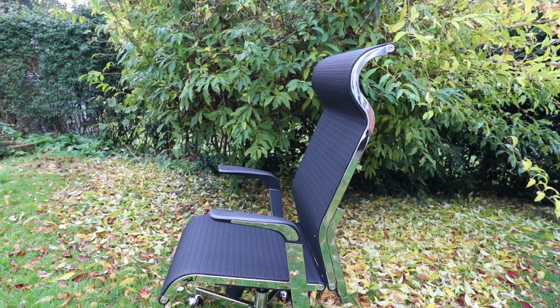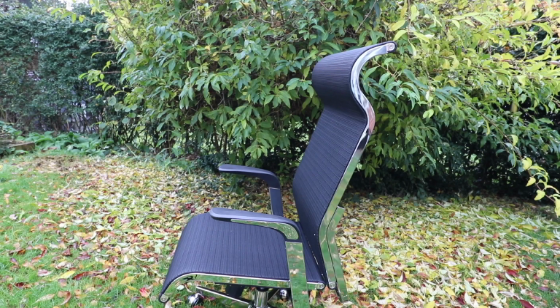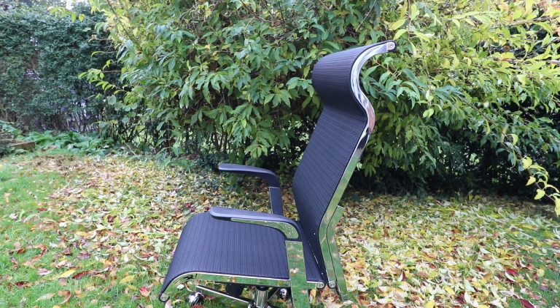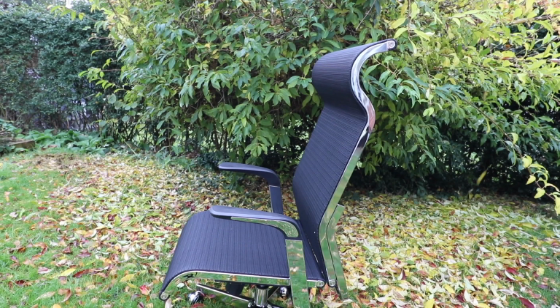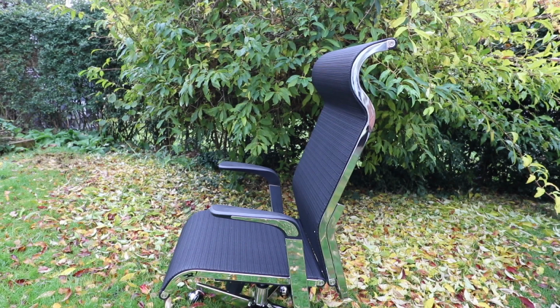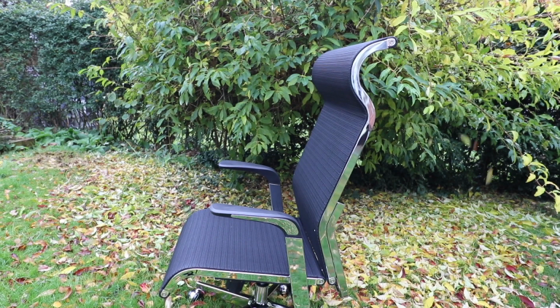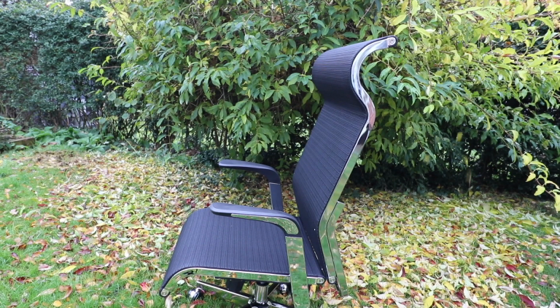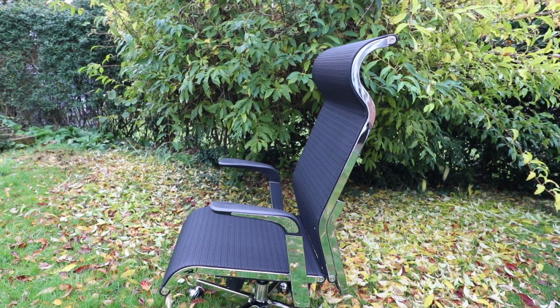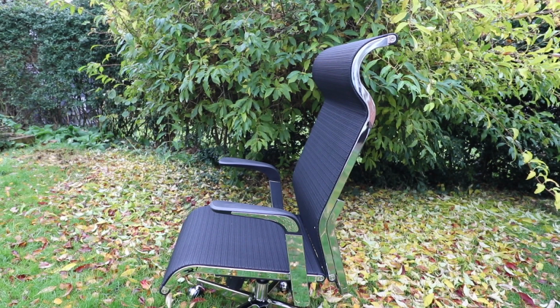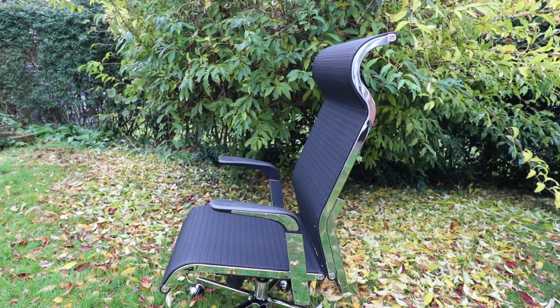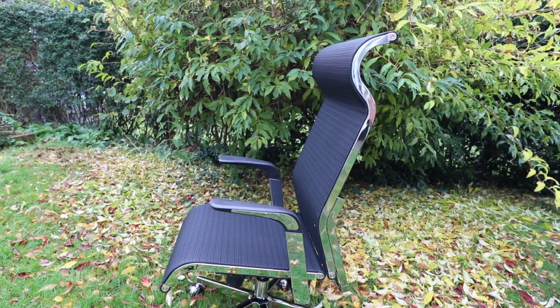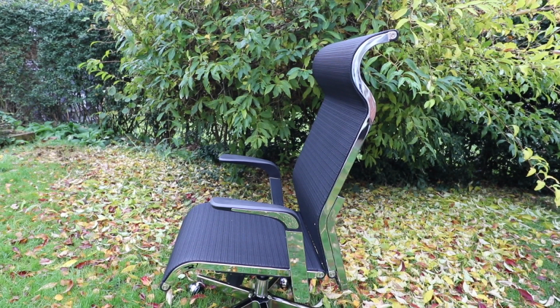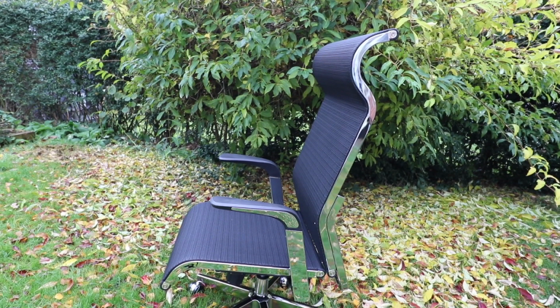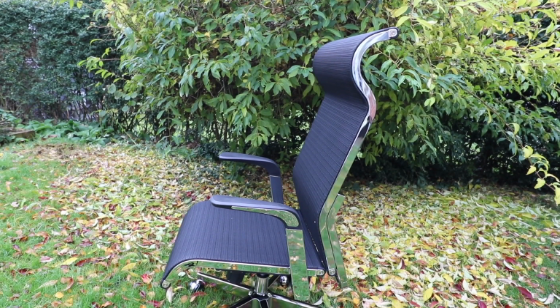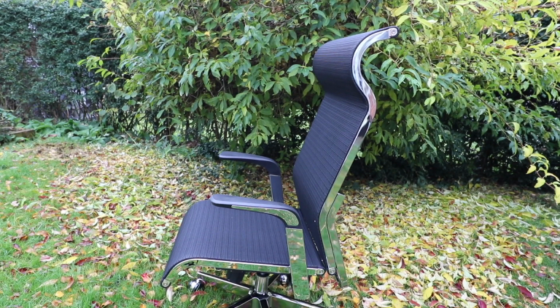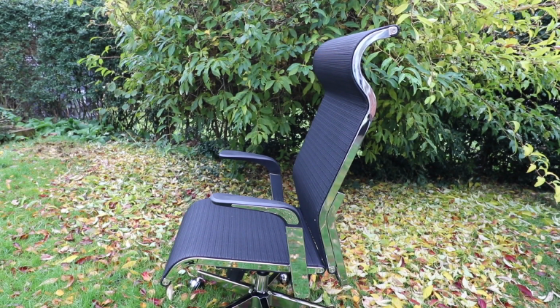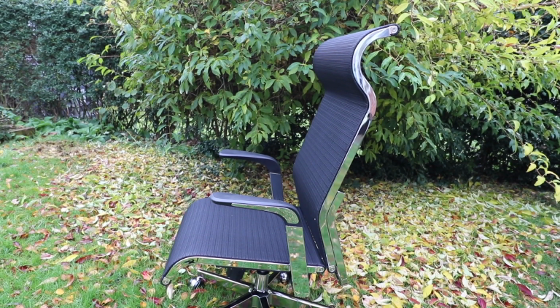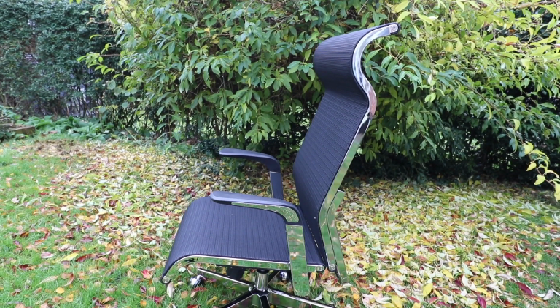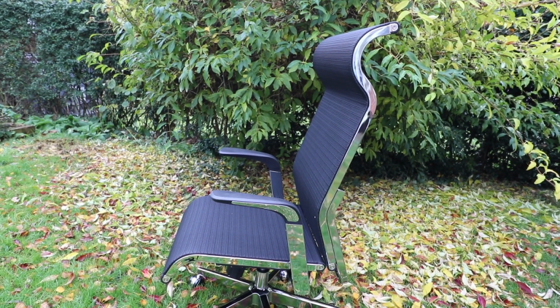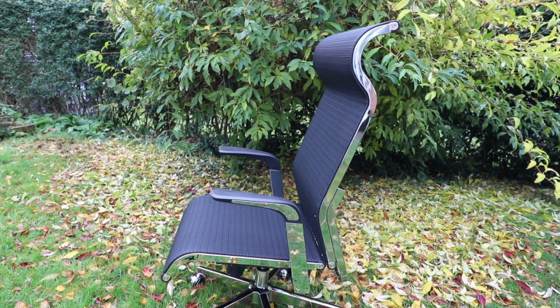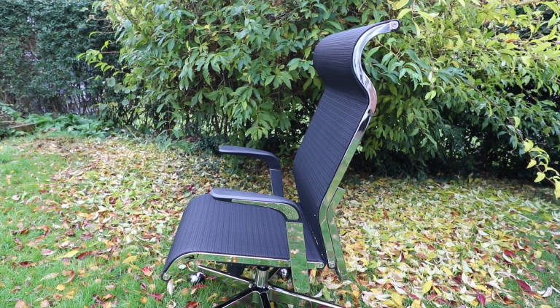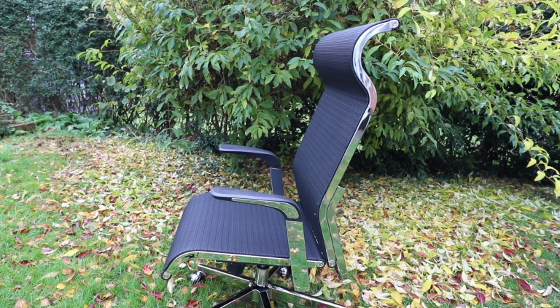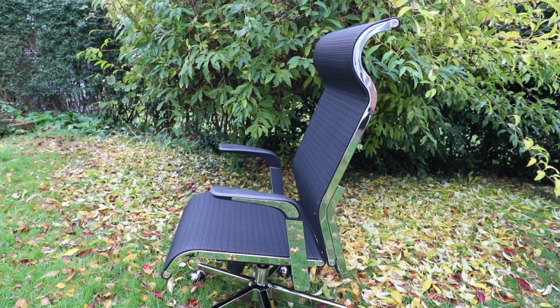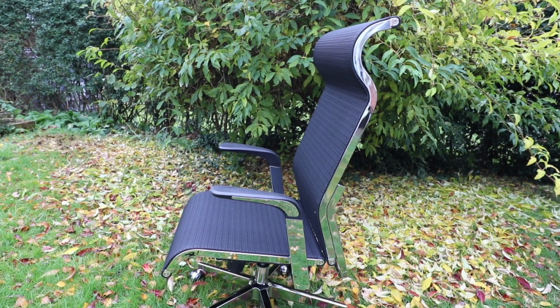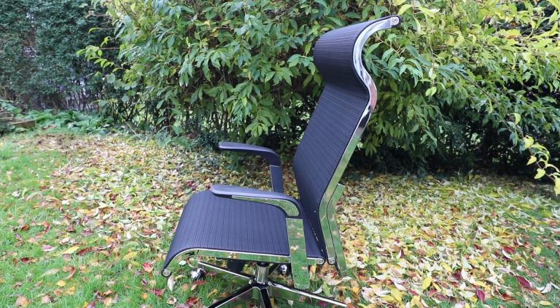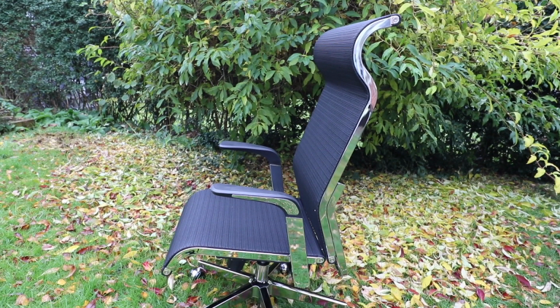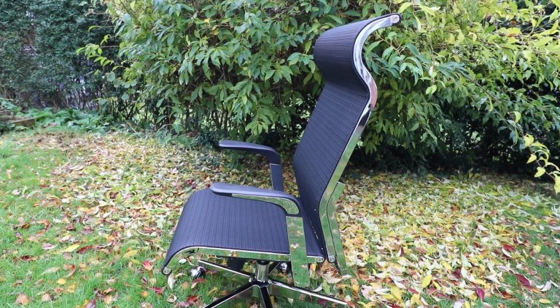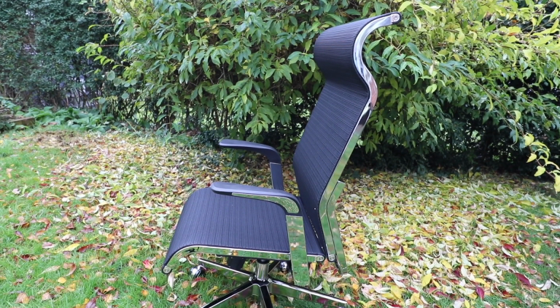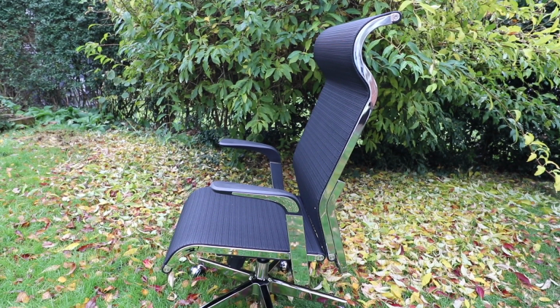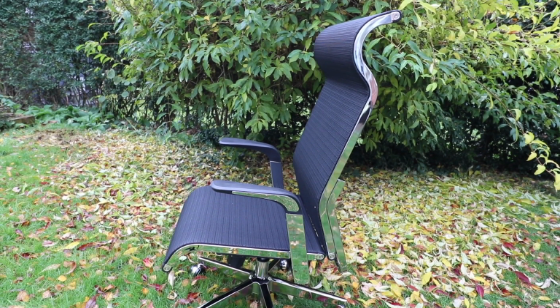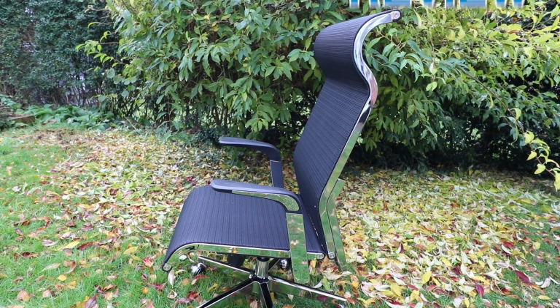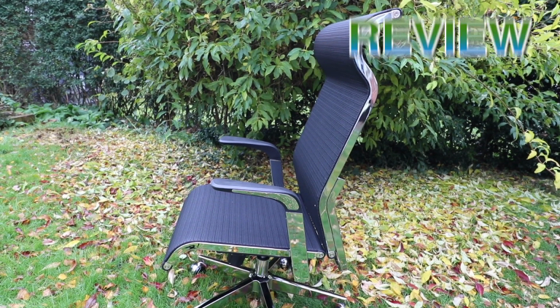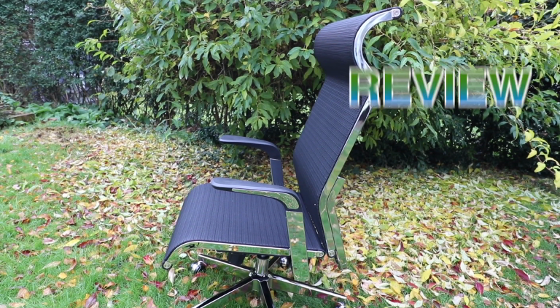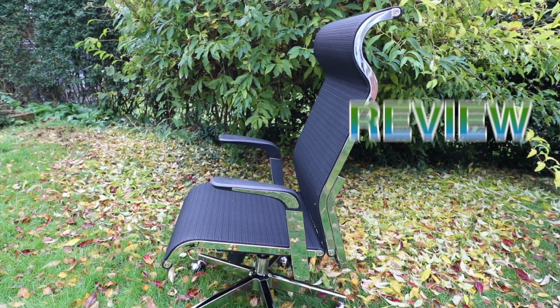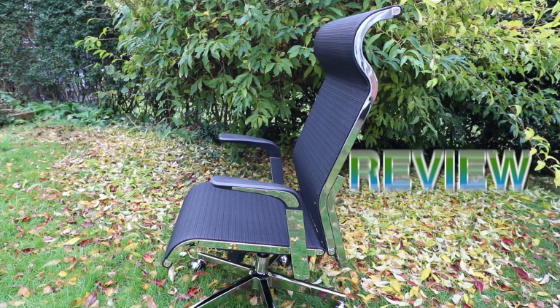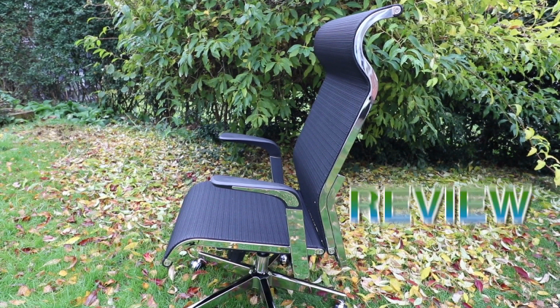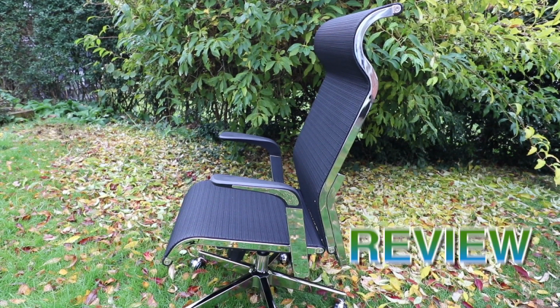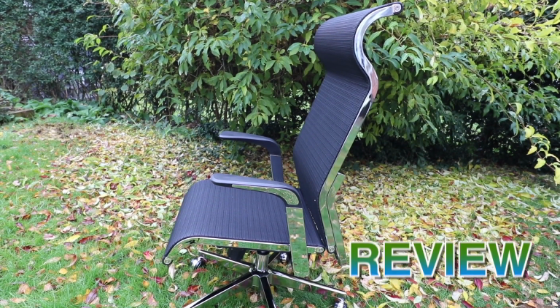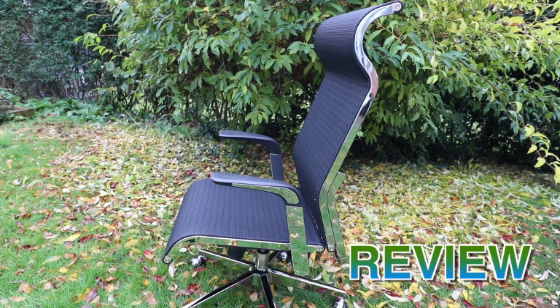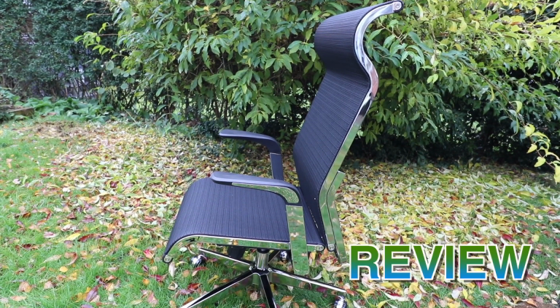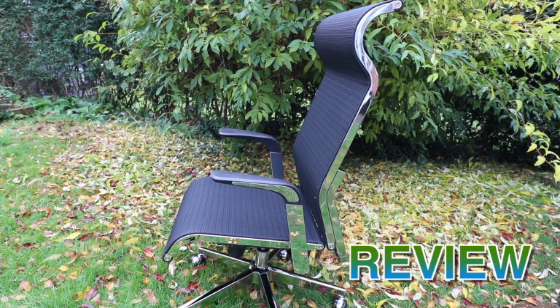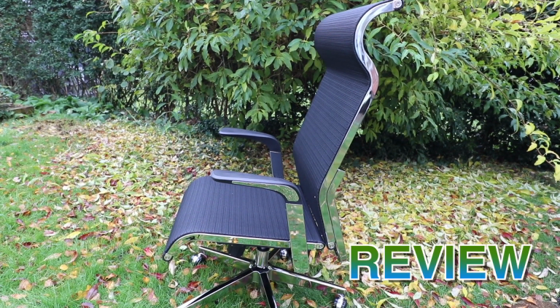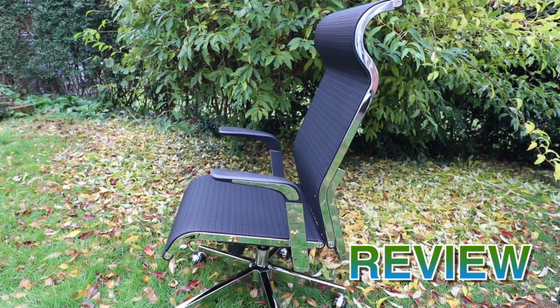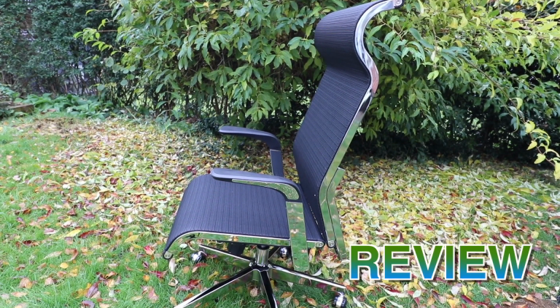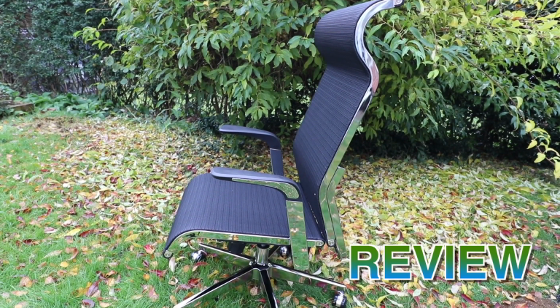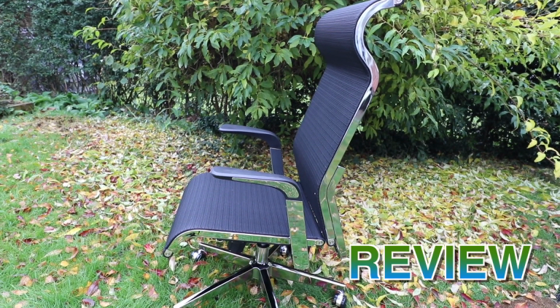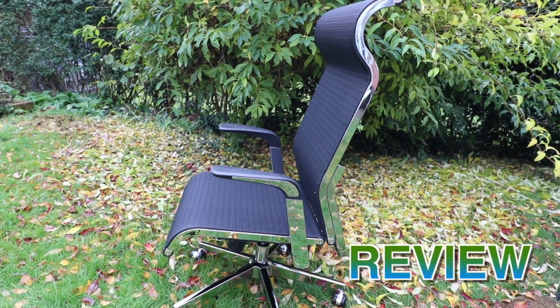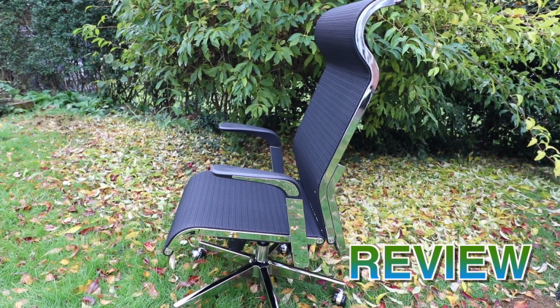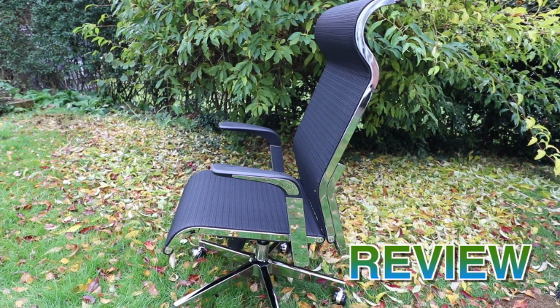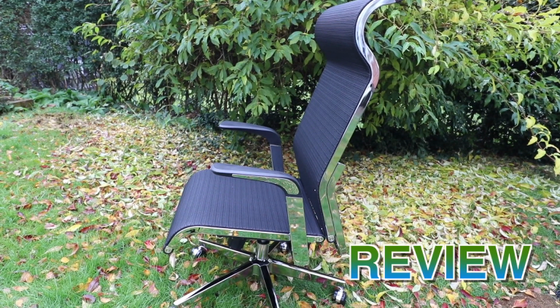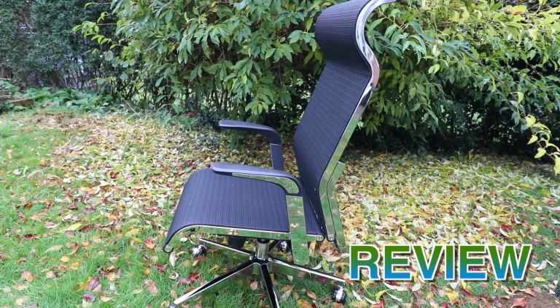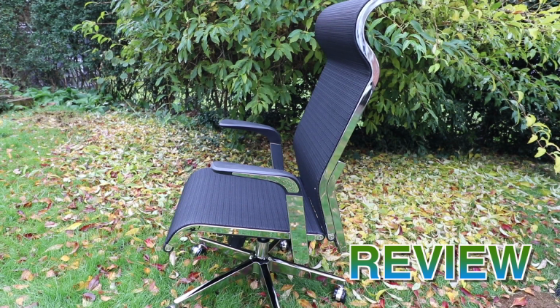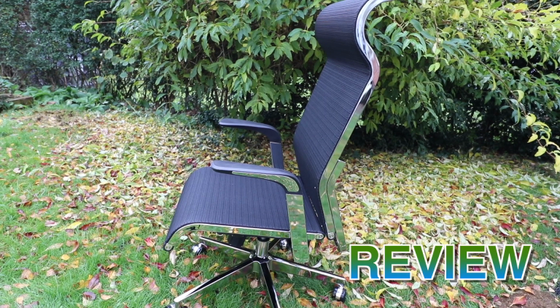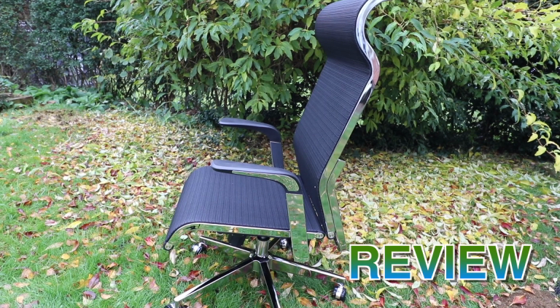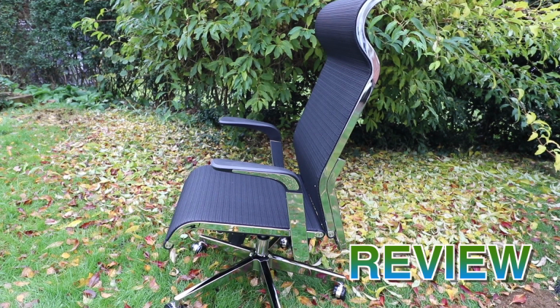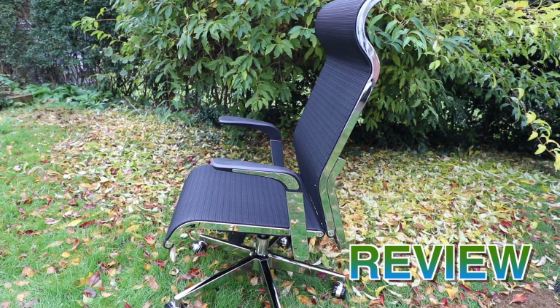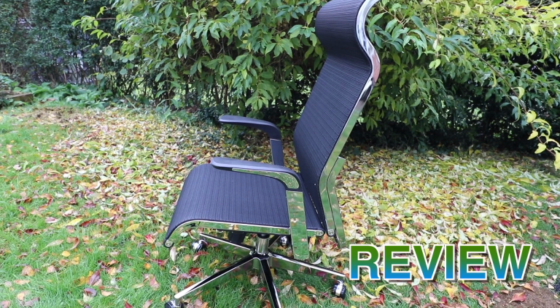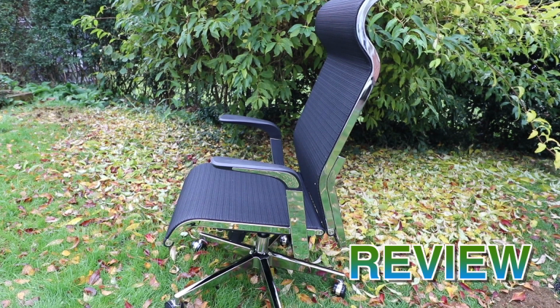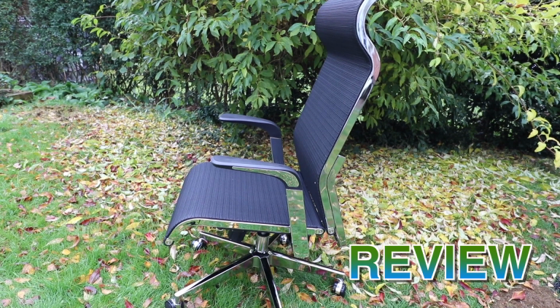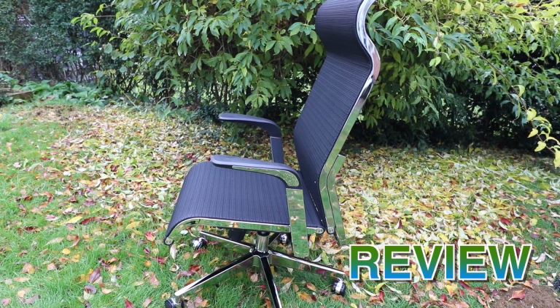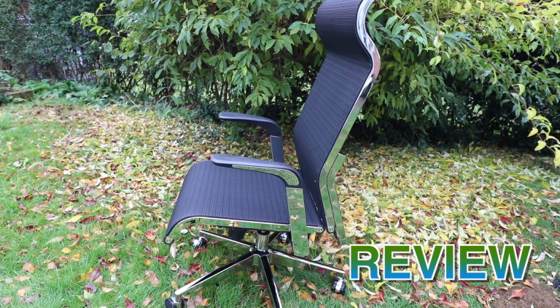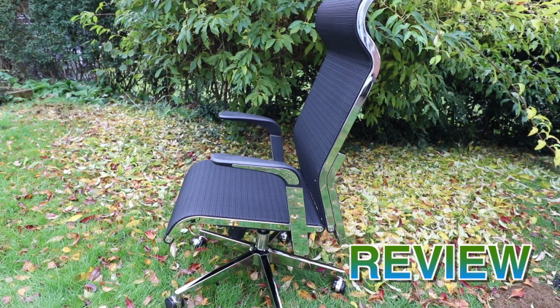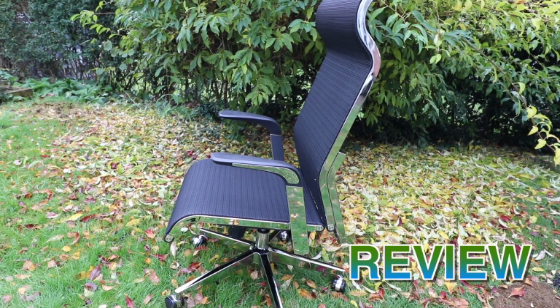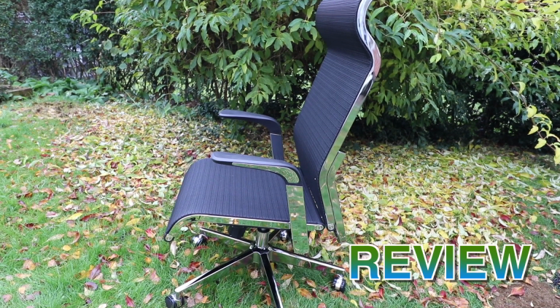Hi everyone, welcome back to my channel. I'm Anna and in this video I'm going to be reviewing the SciHoo Breathable Mesh Office Chair.